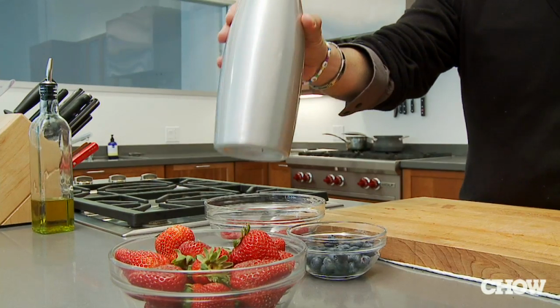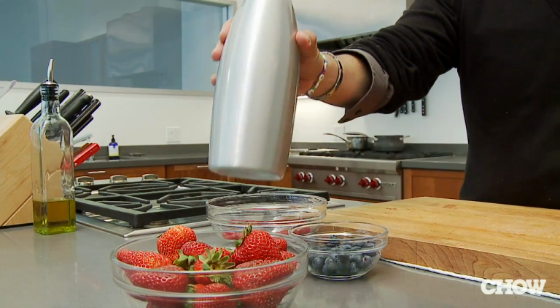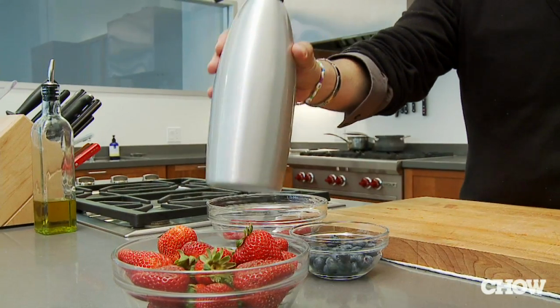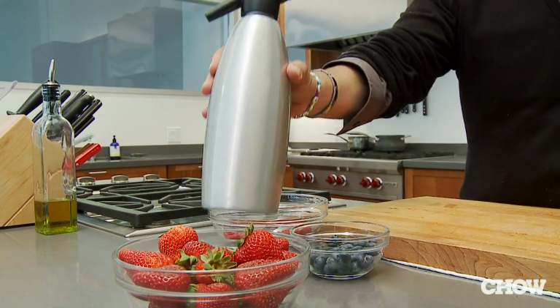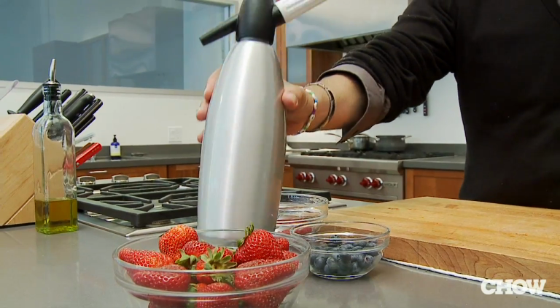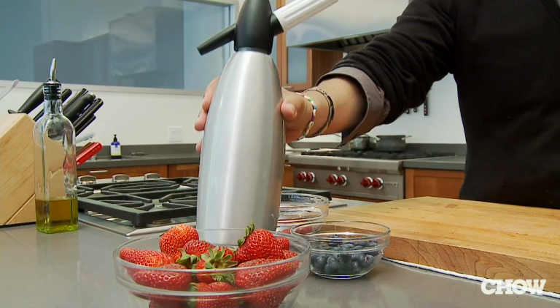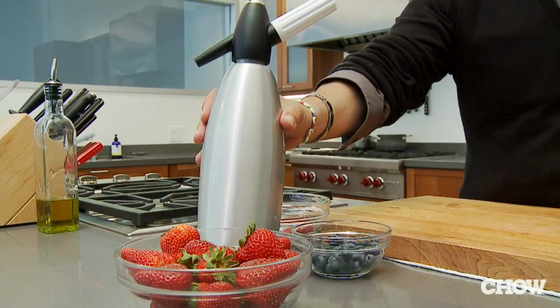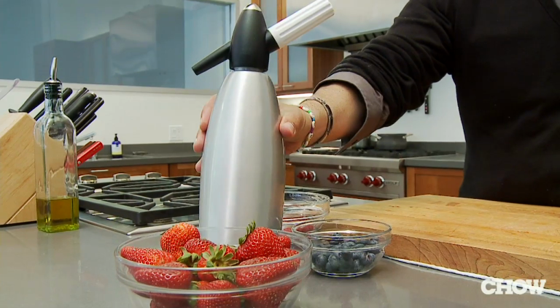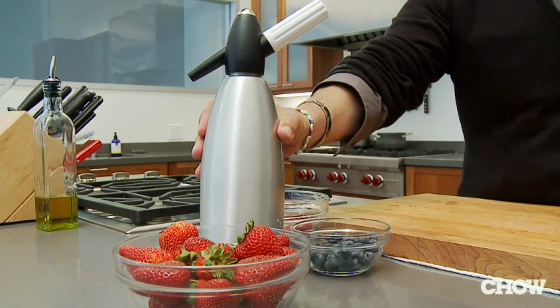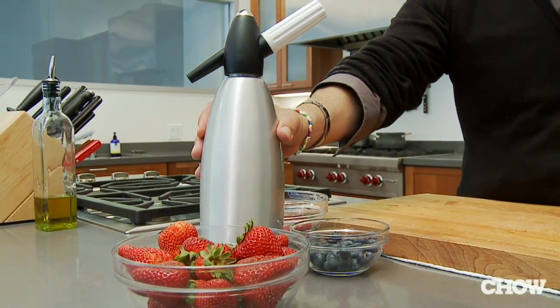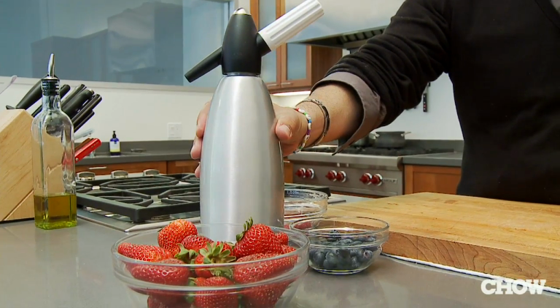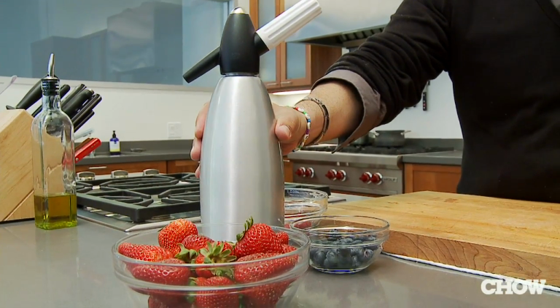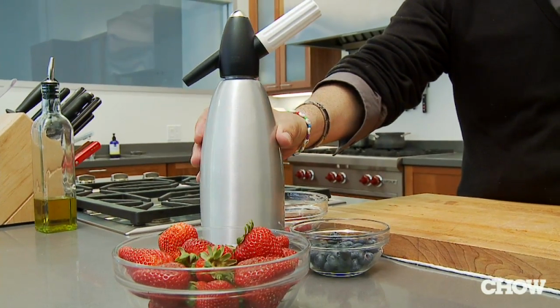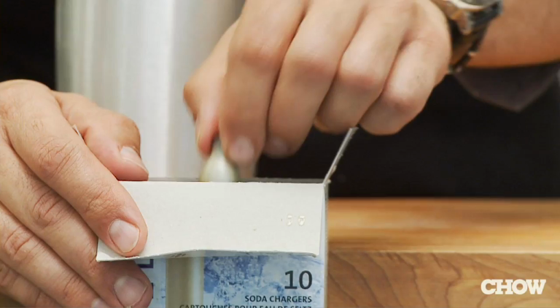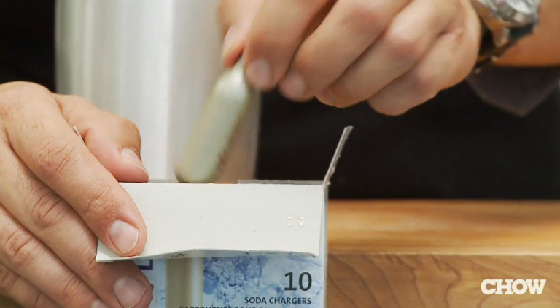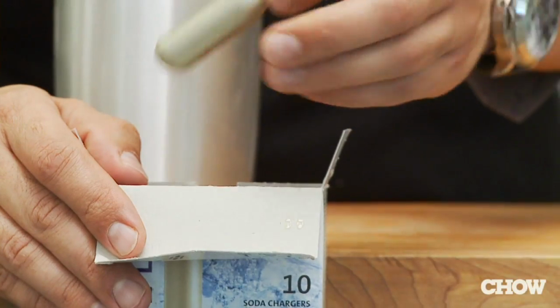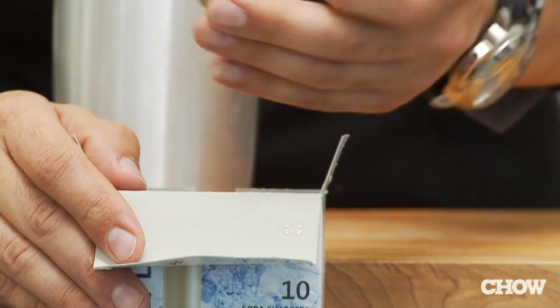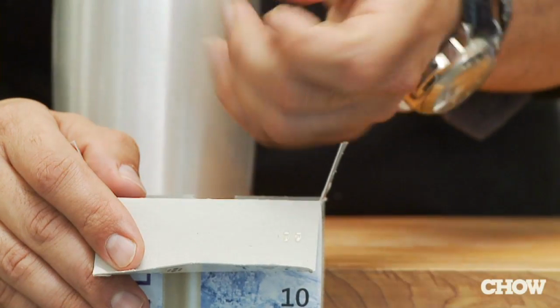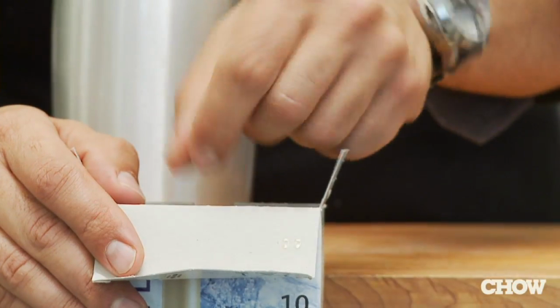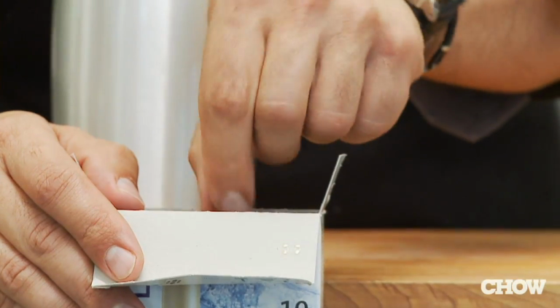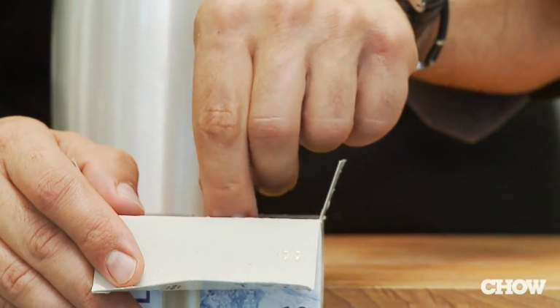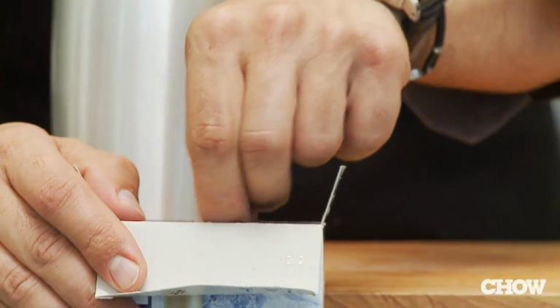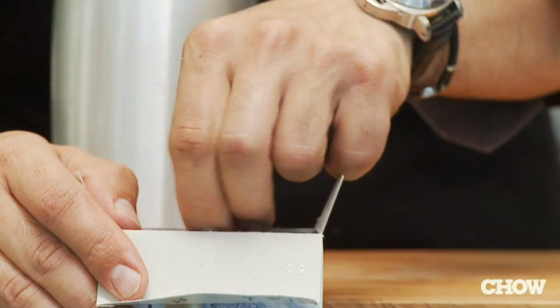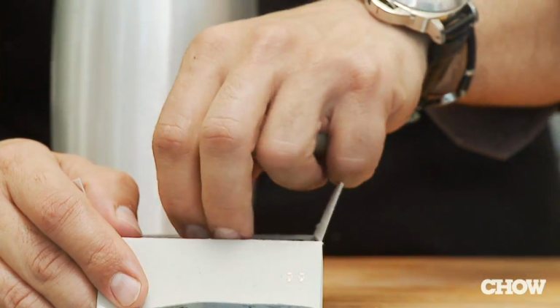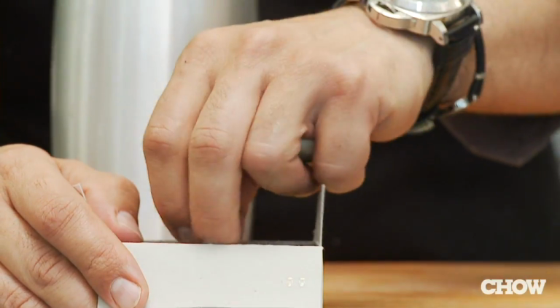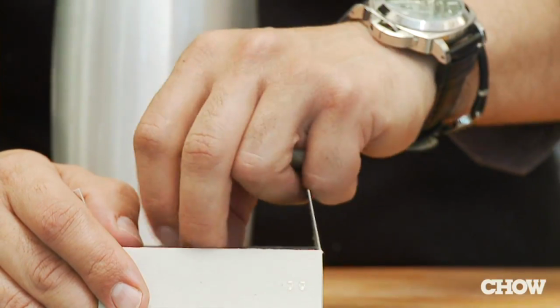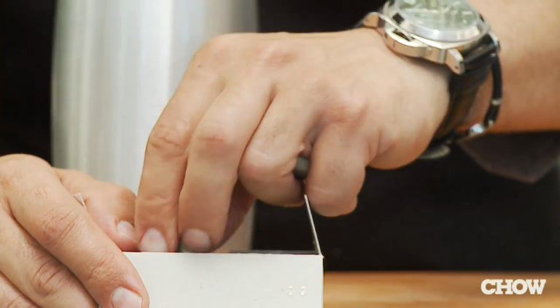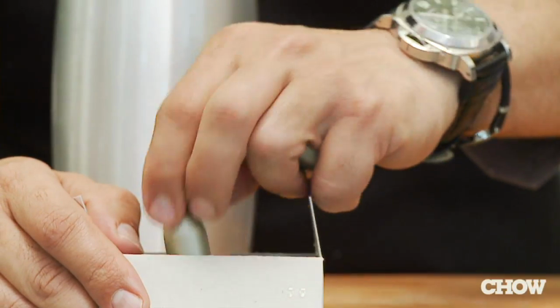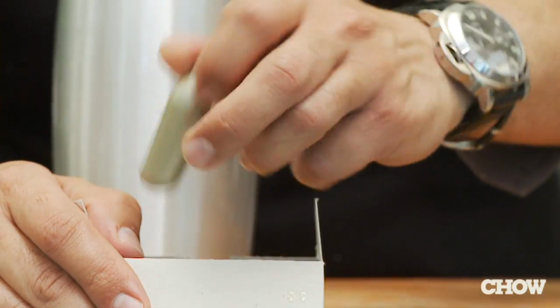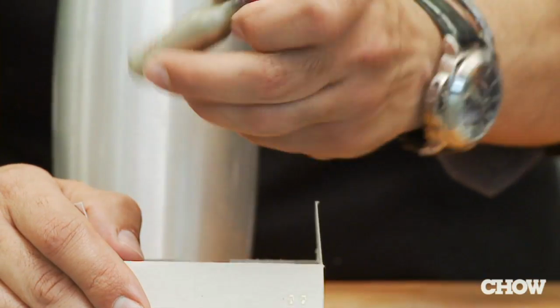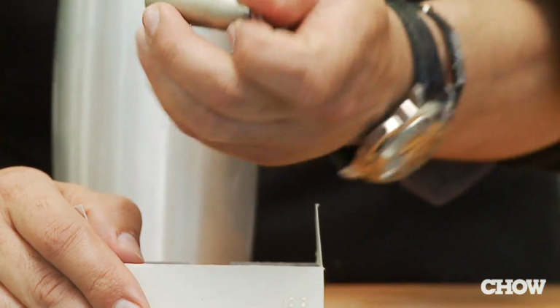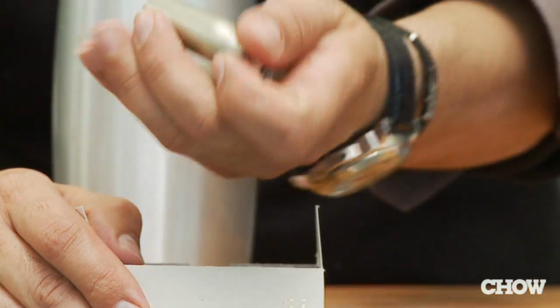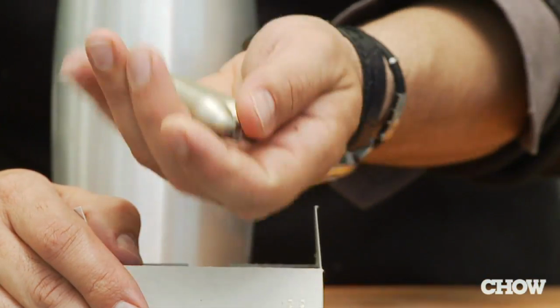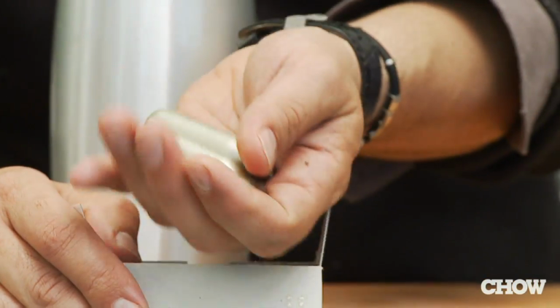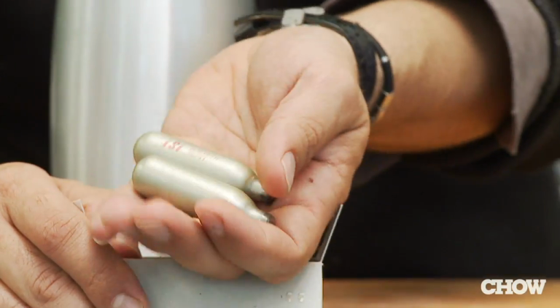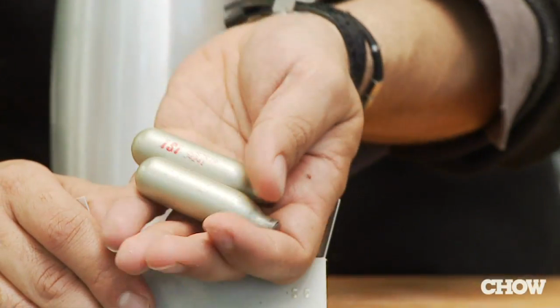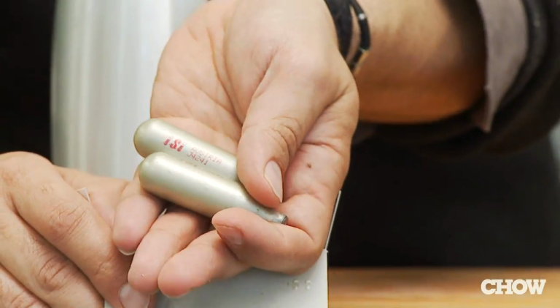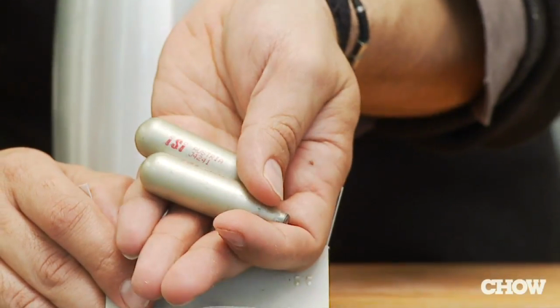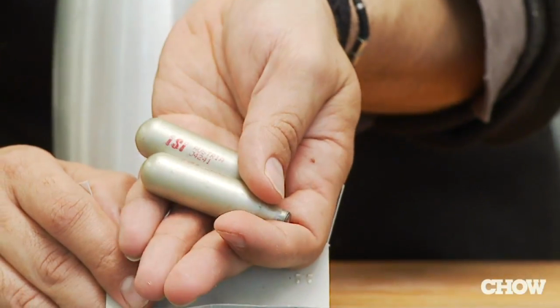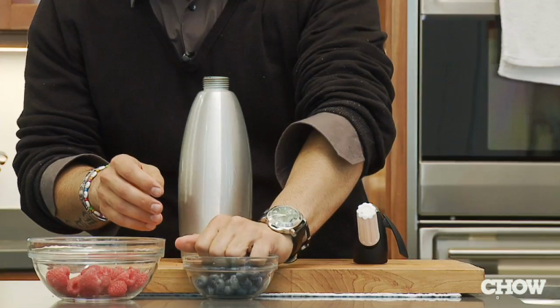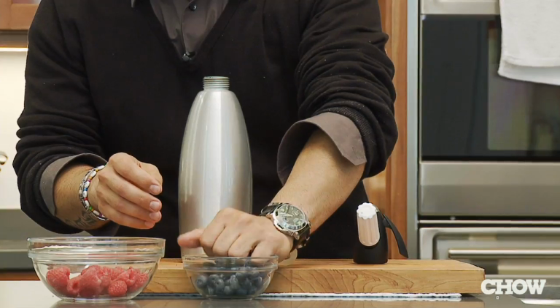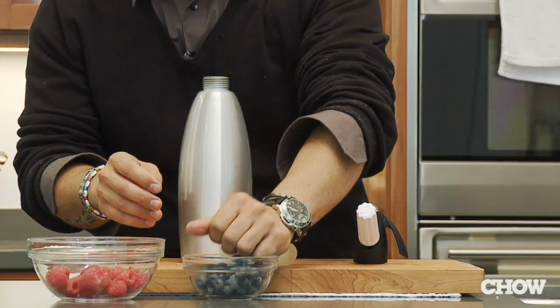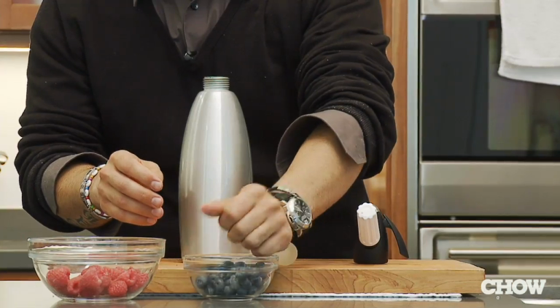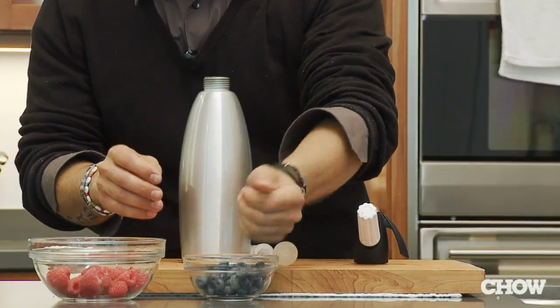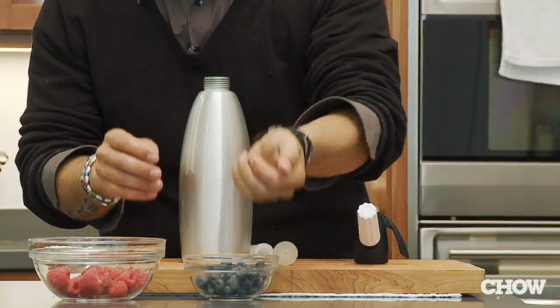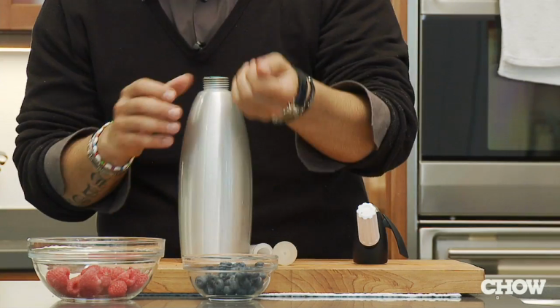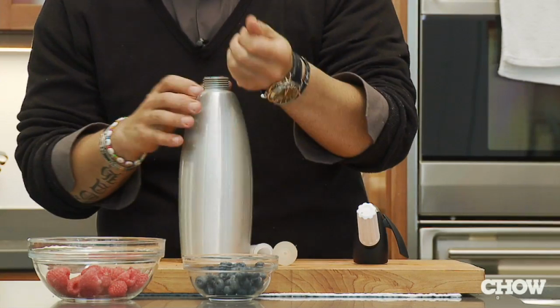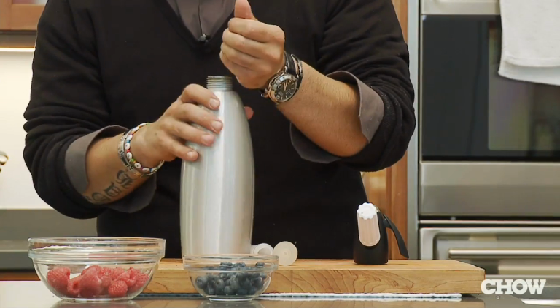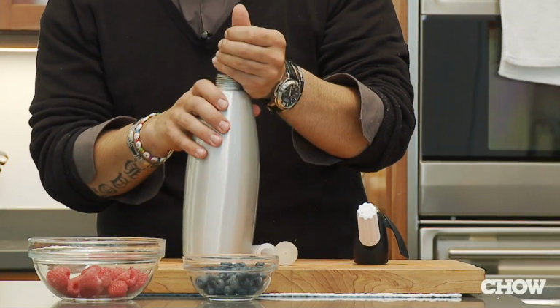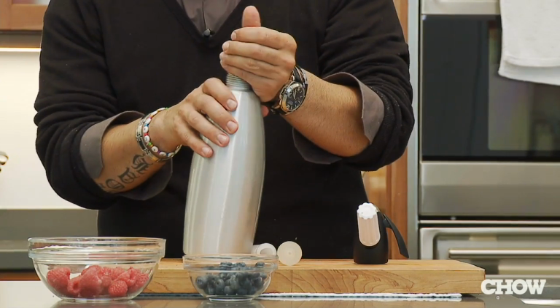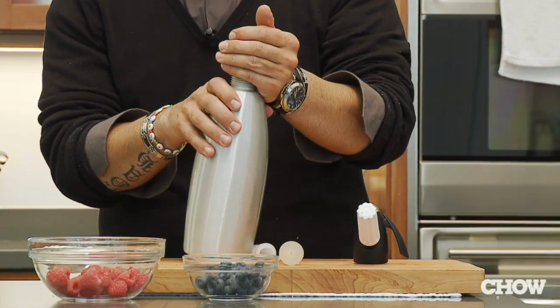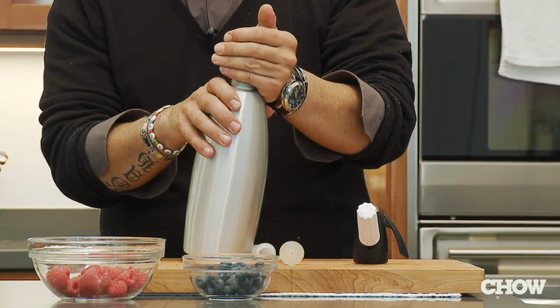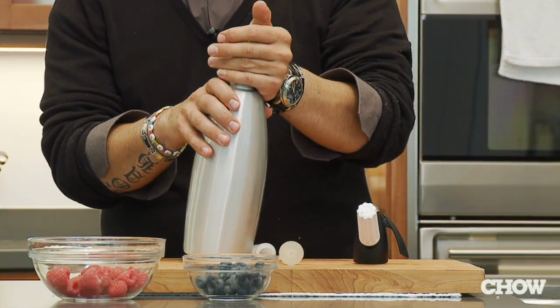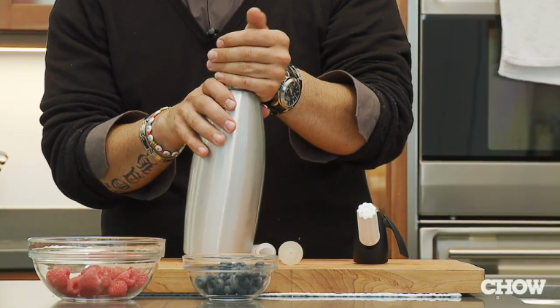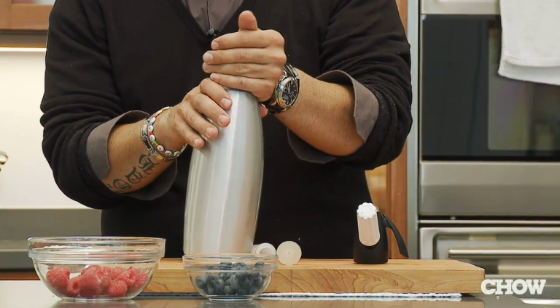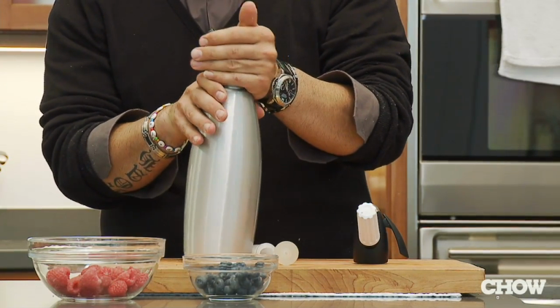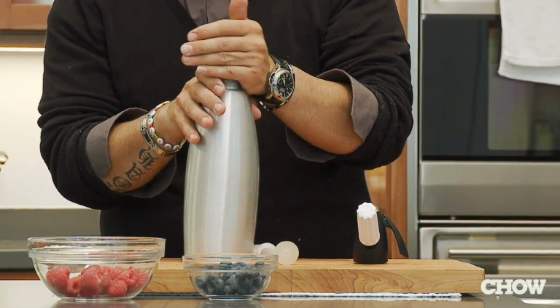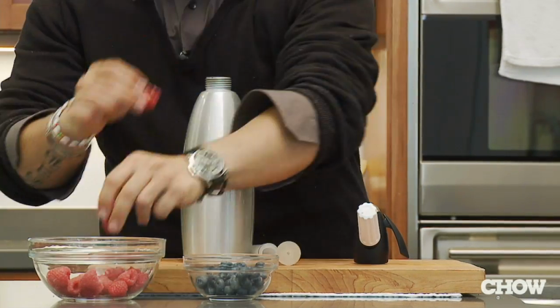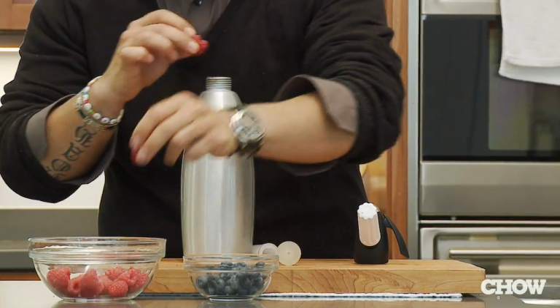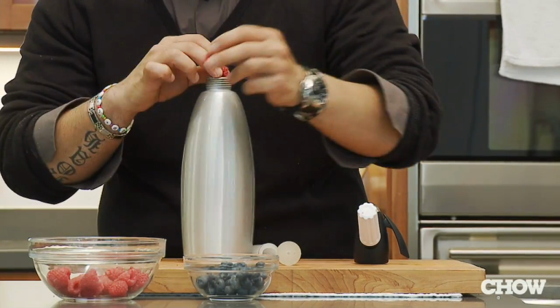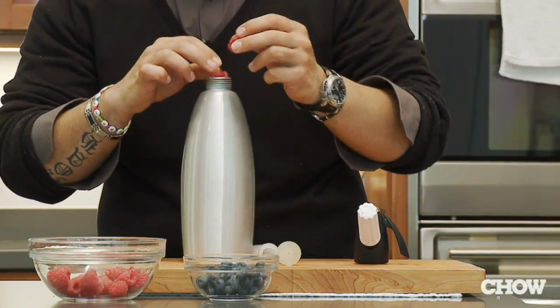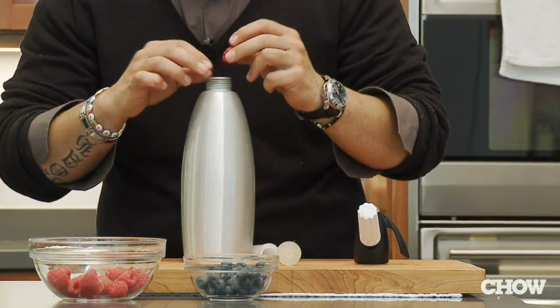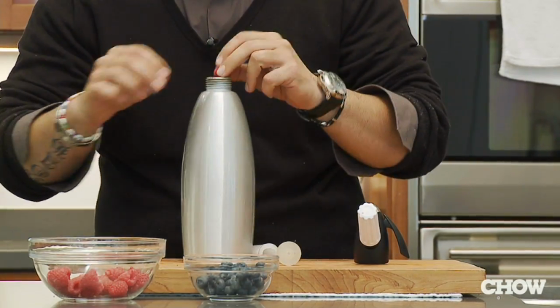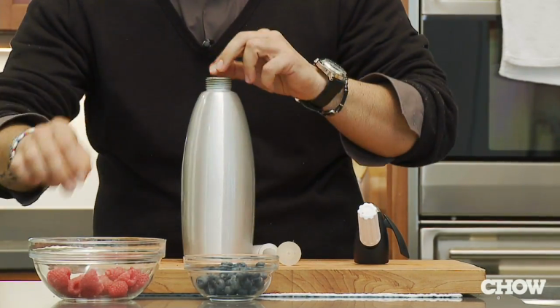What you need is one of these soda chargers, two of these little chargers to release the gas. Add some whole berries like blueberries, raspberries, and my favorite, strawberries.